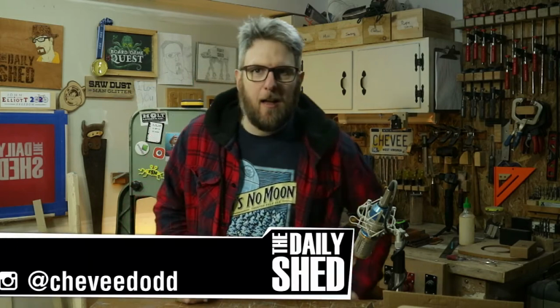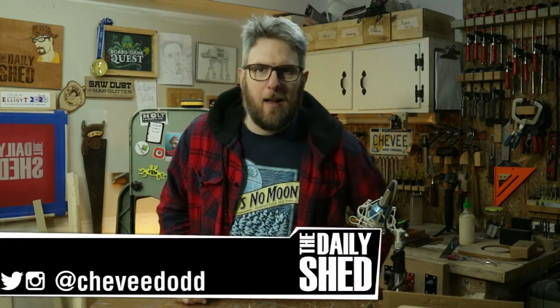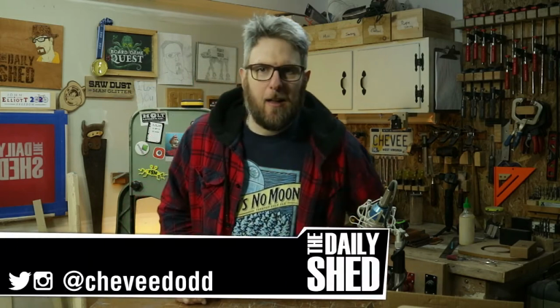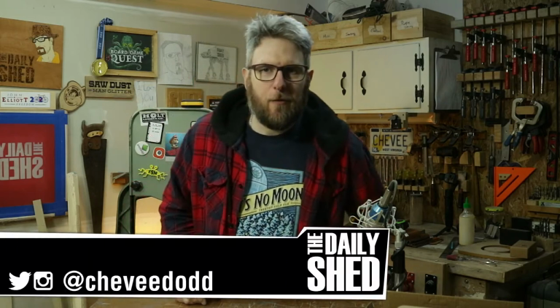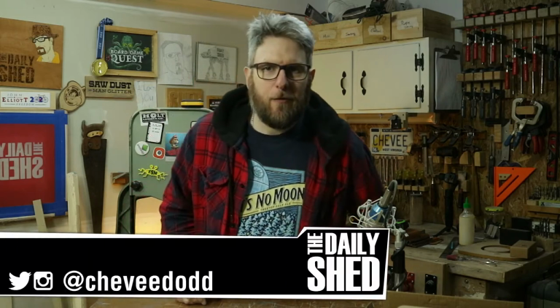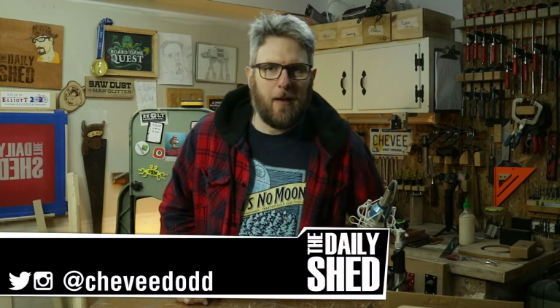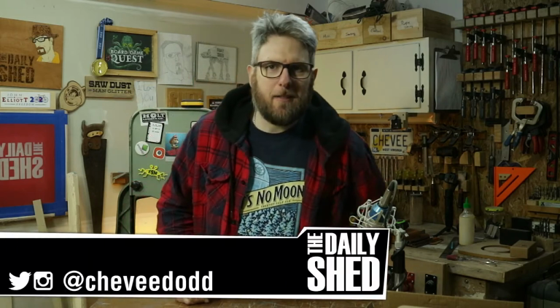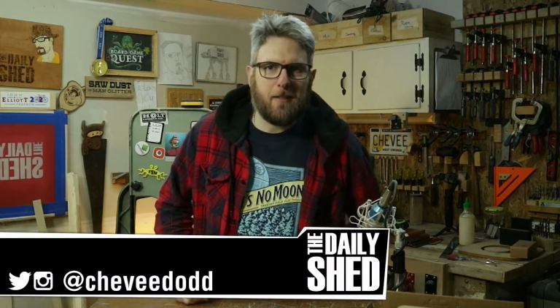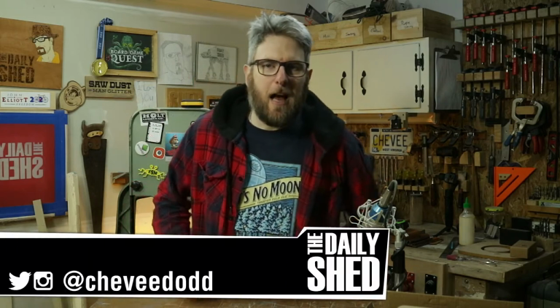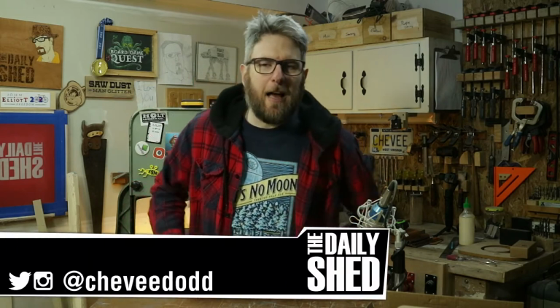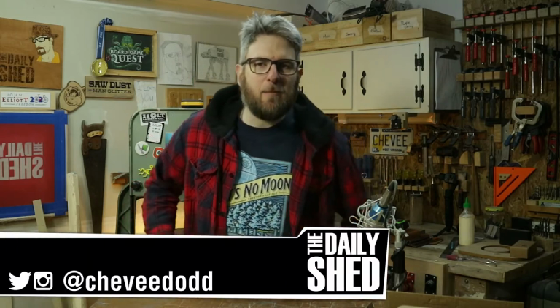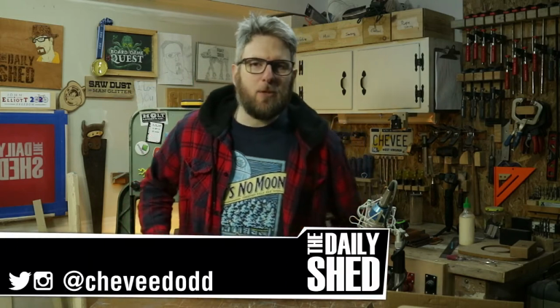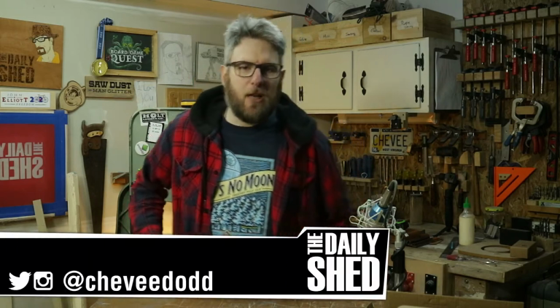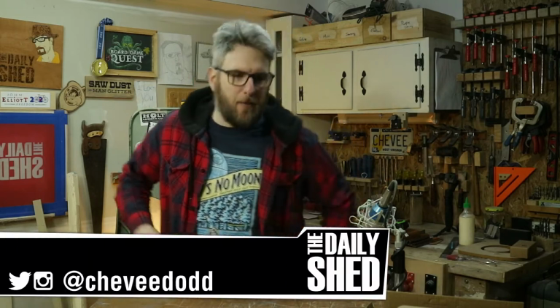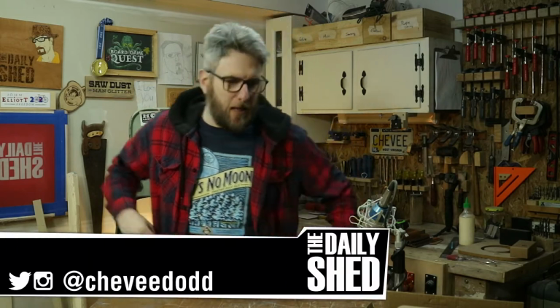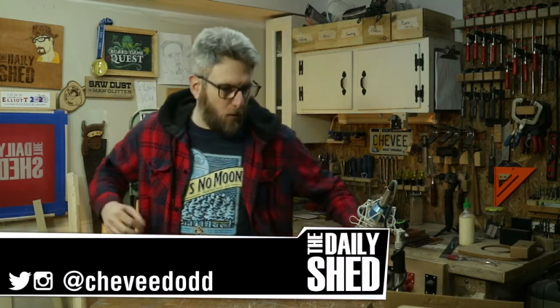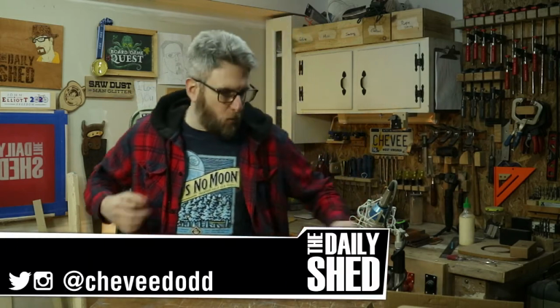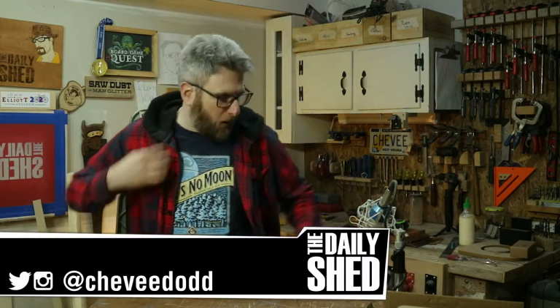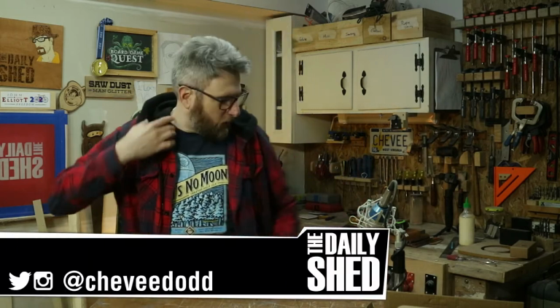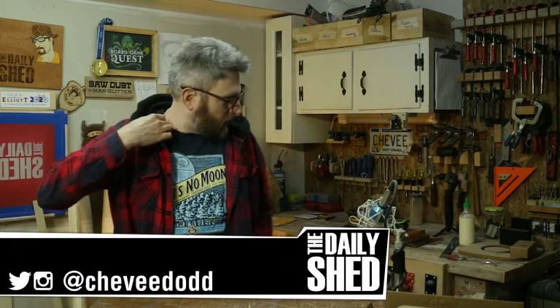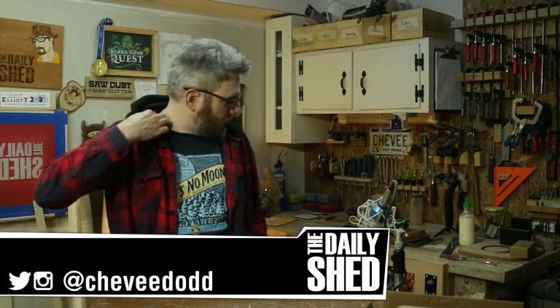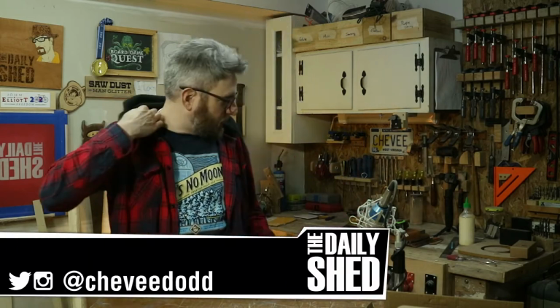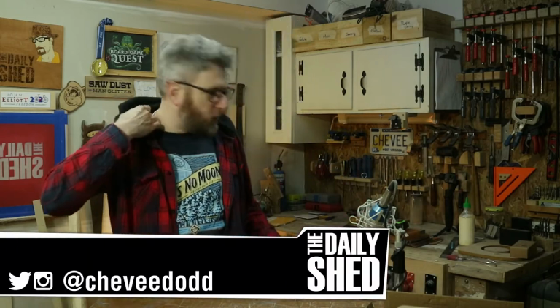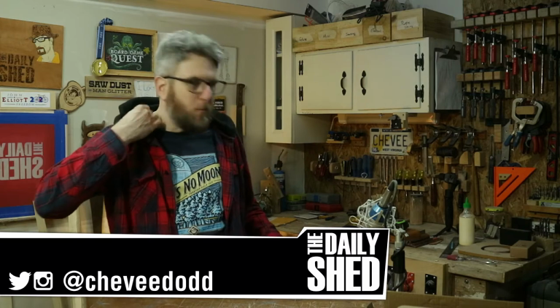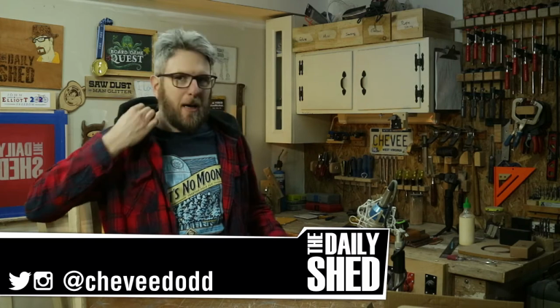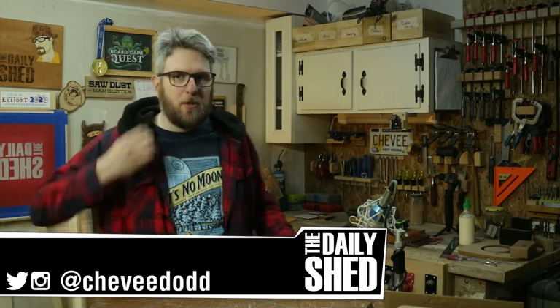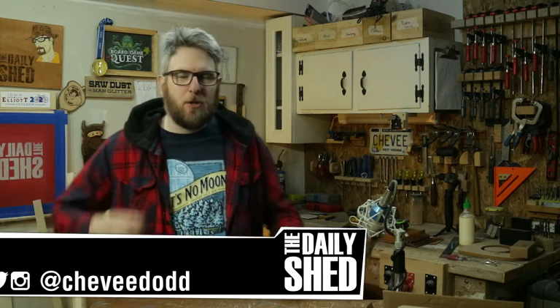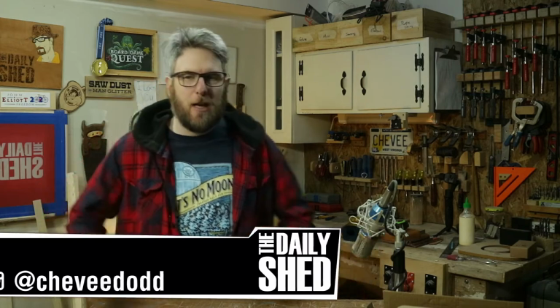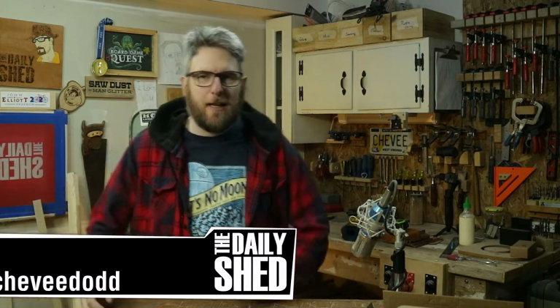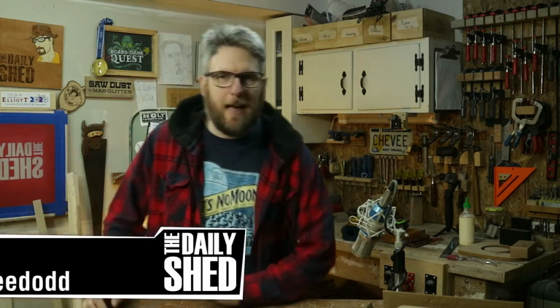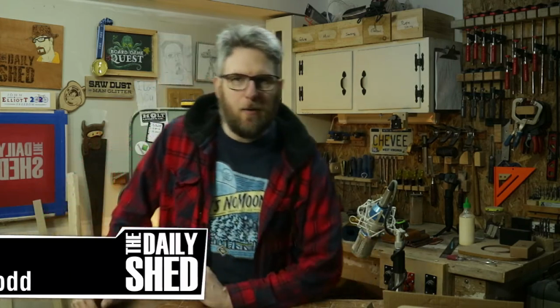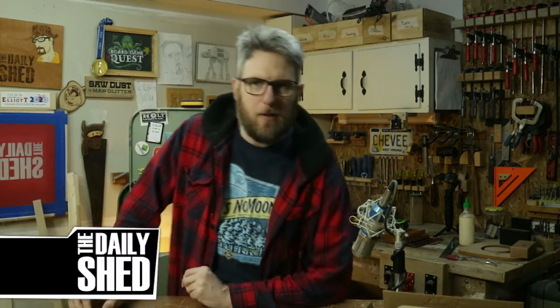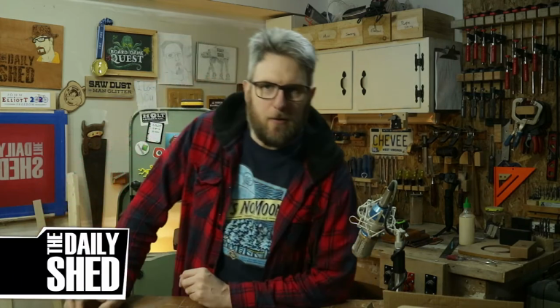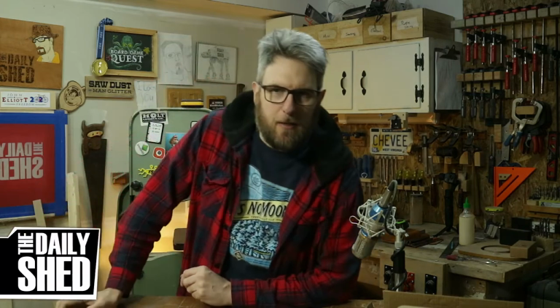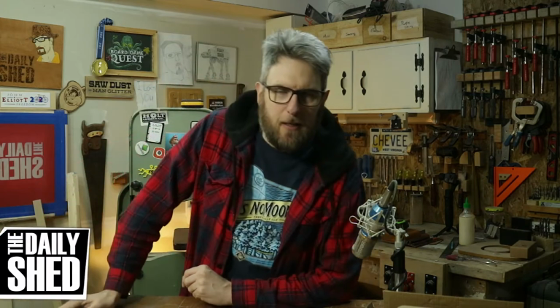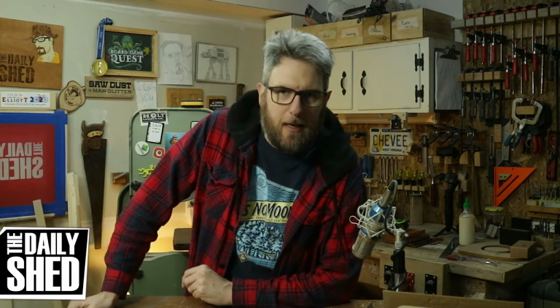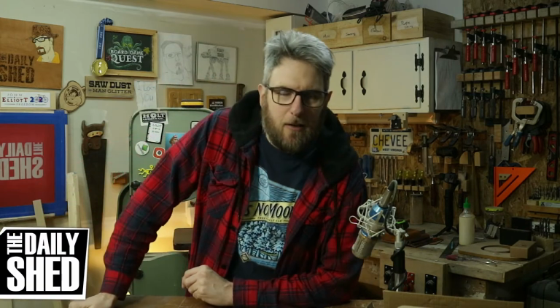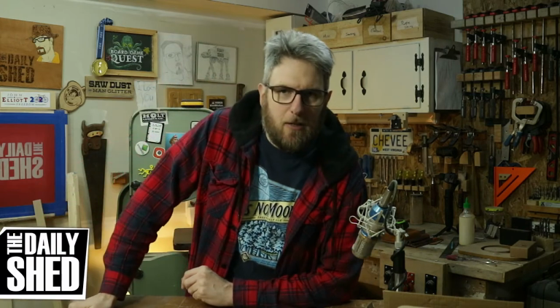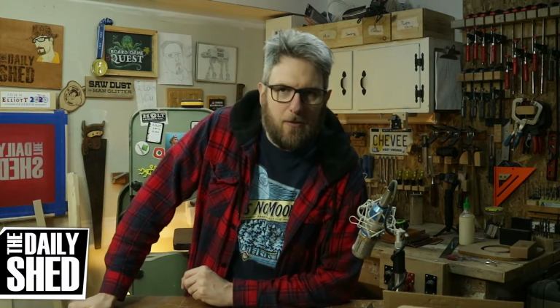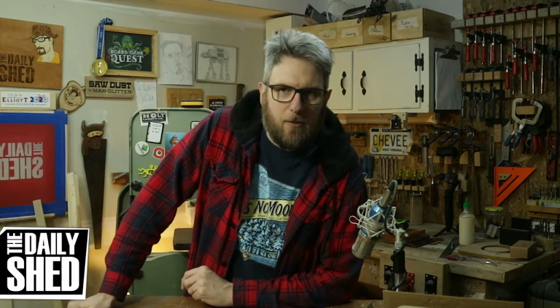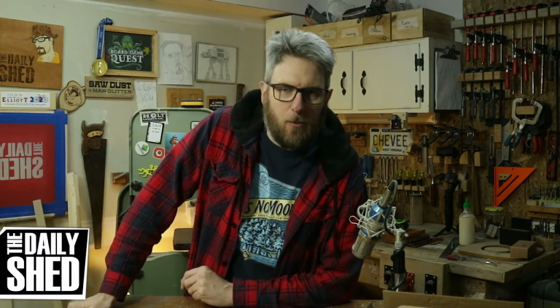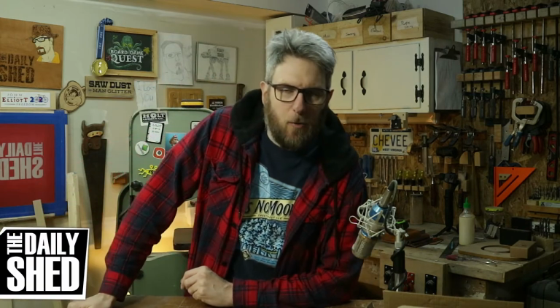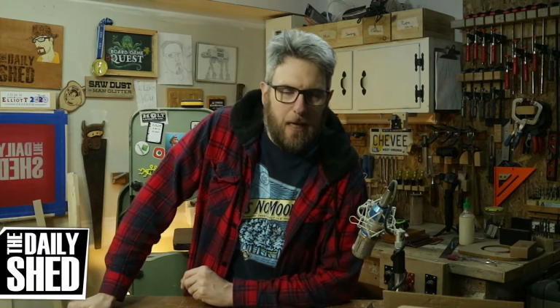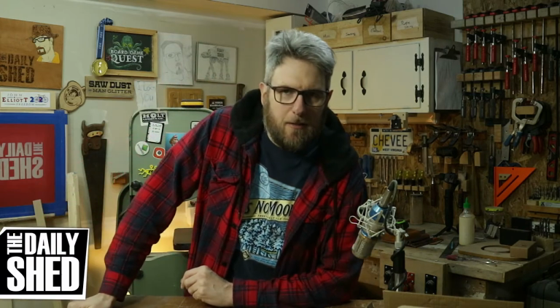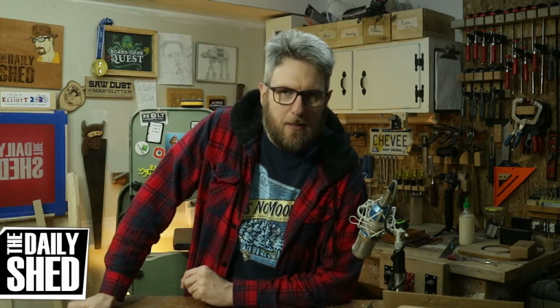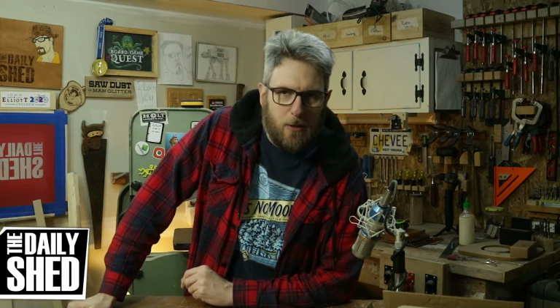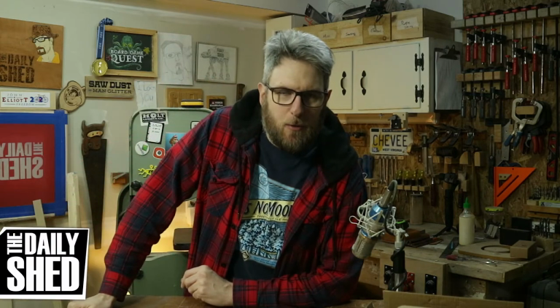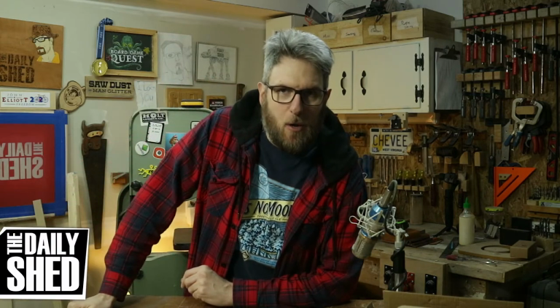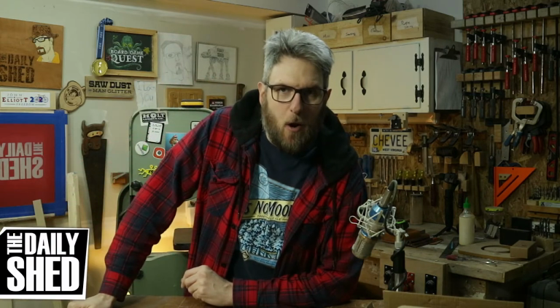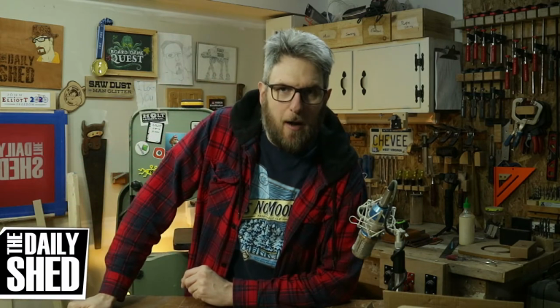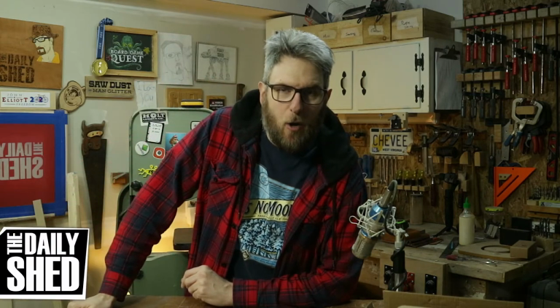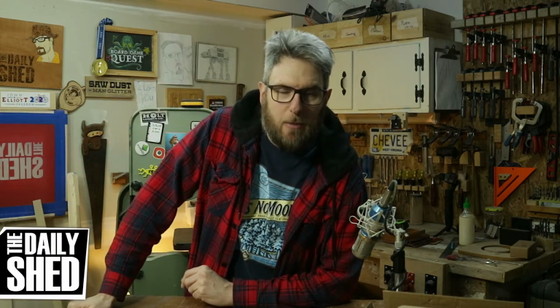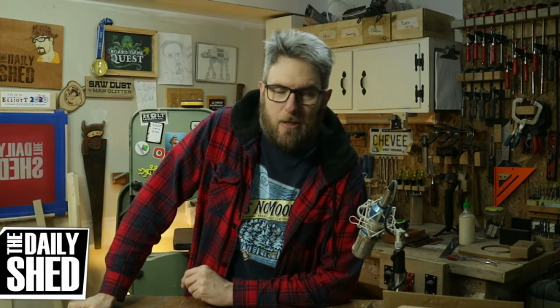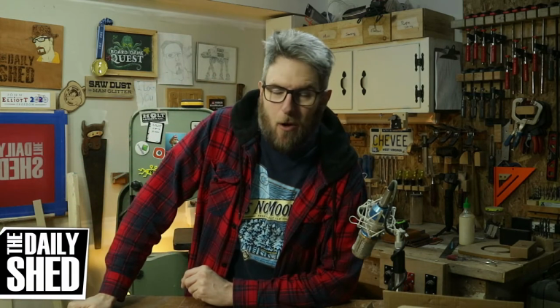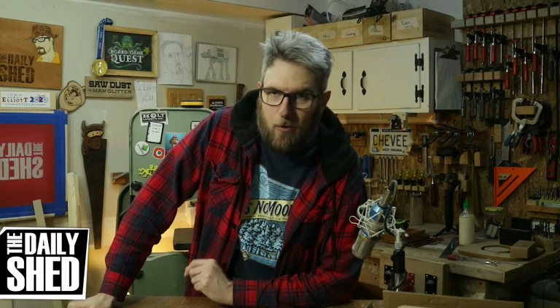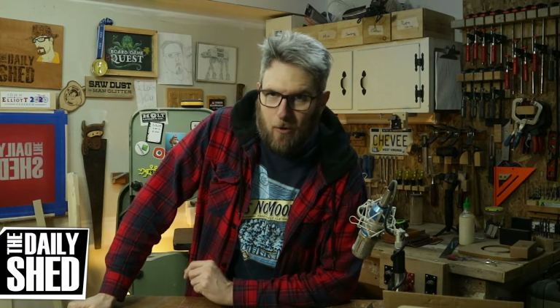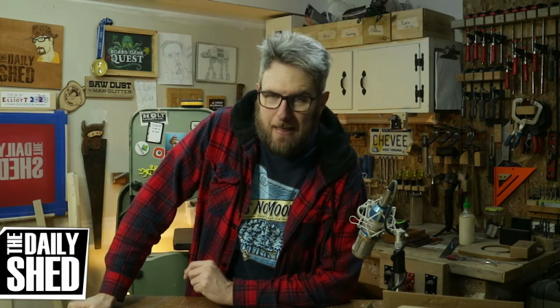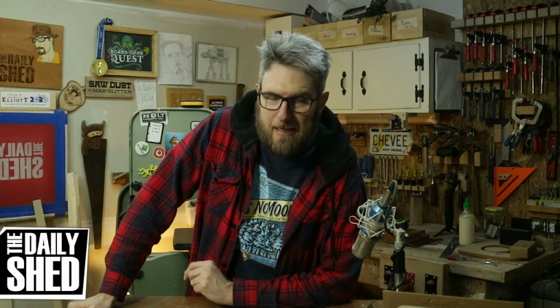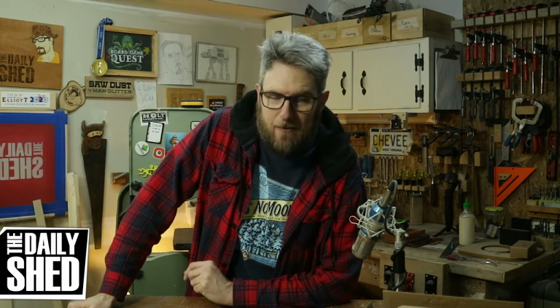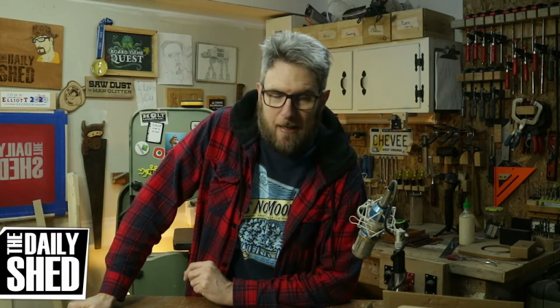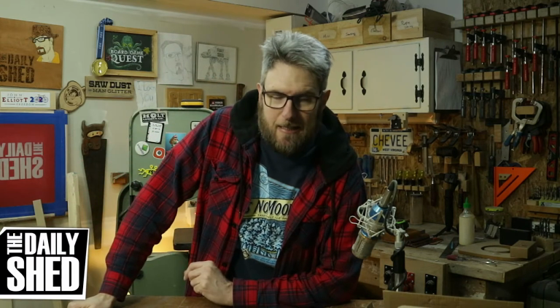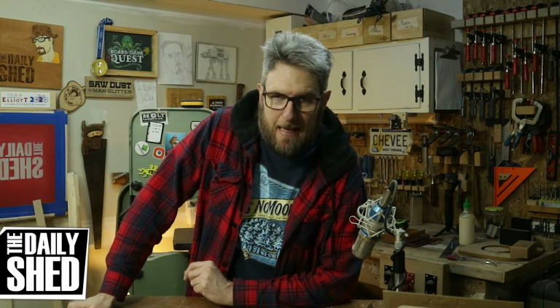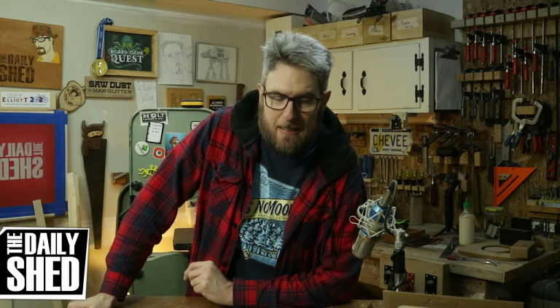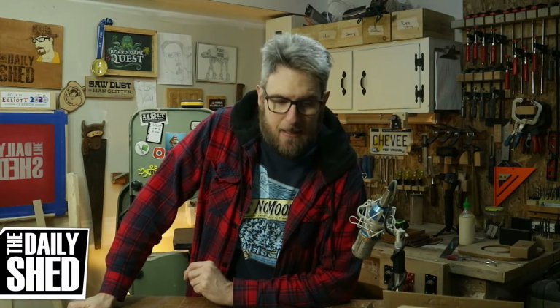Hello friends, I am Chevy. Welcome to my shed. How are you doing today? How's life in your world? How's things where you are? I hope it's all great and fantastic.